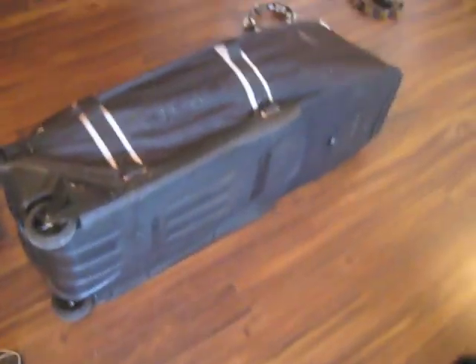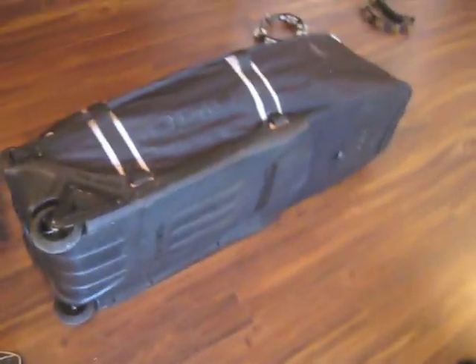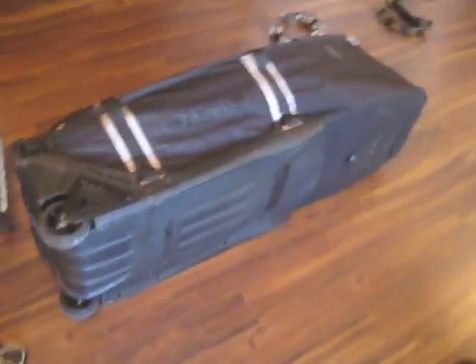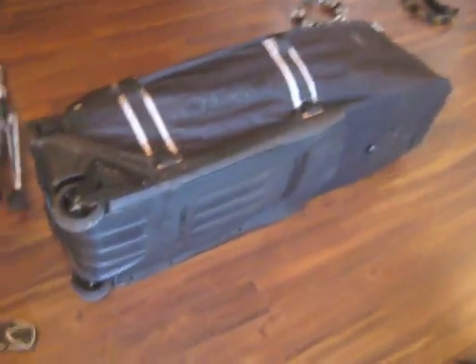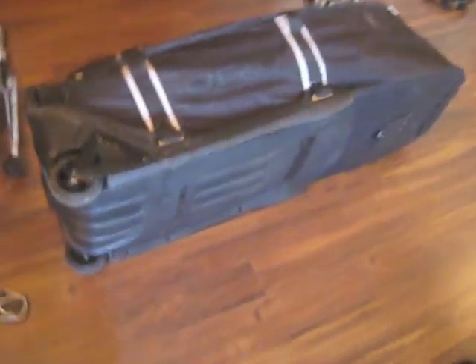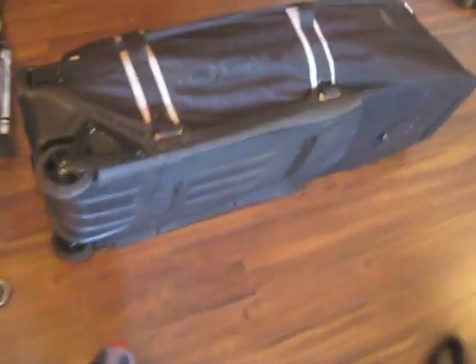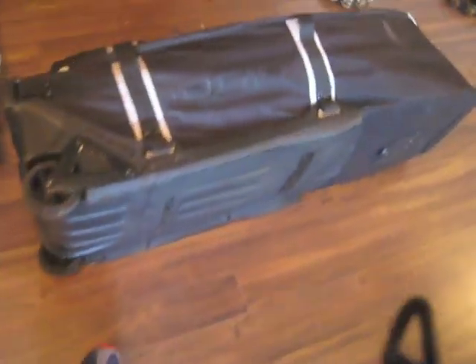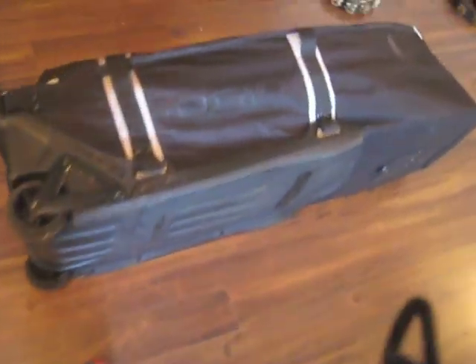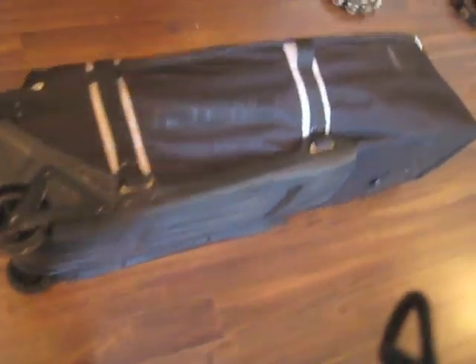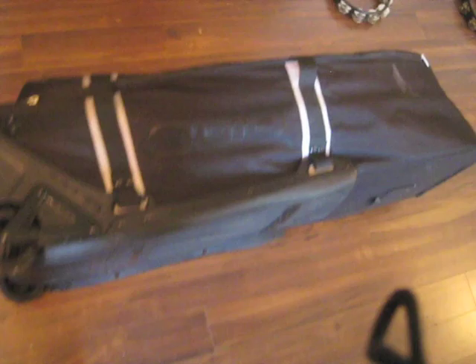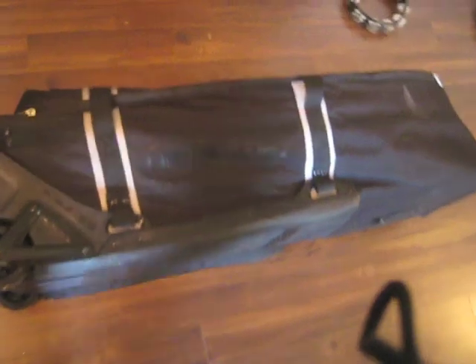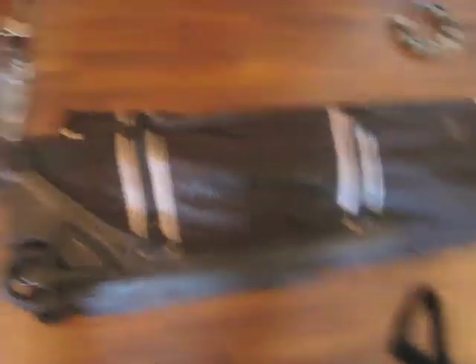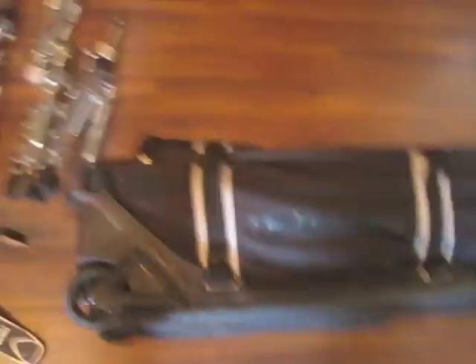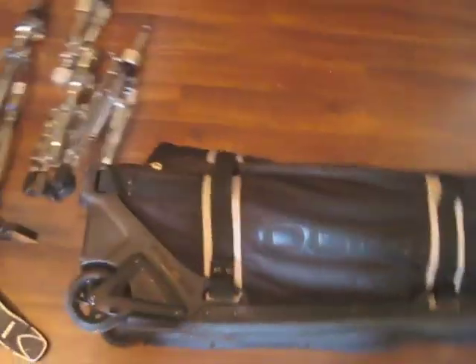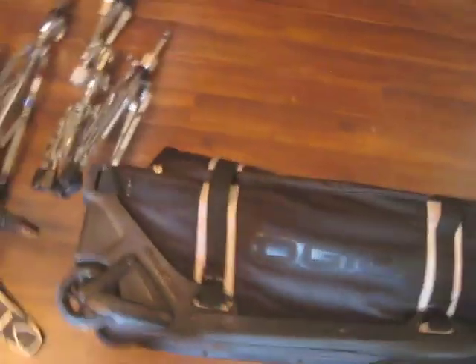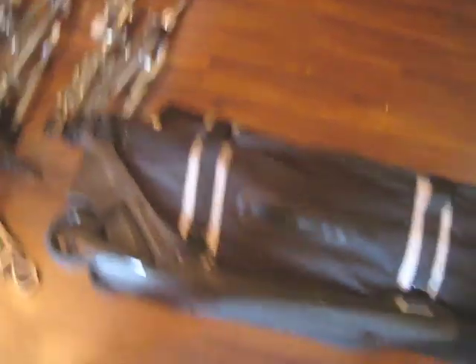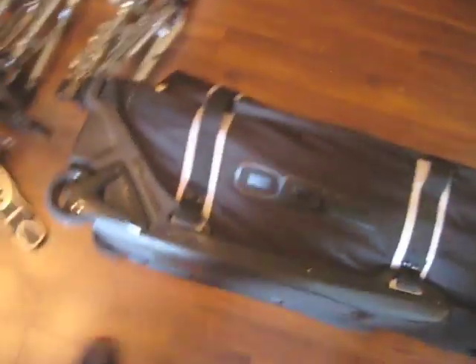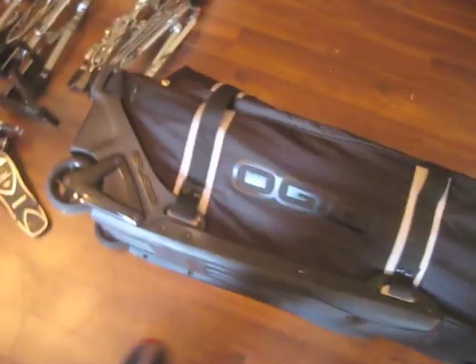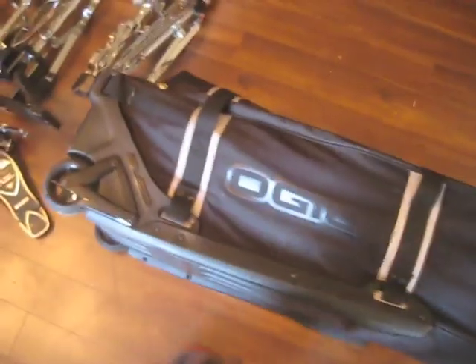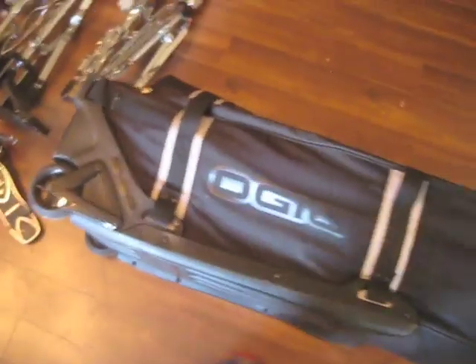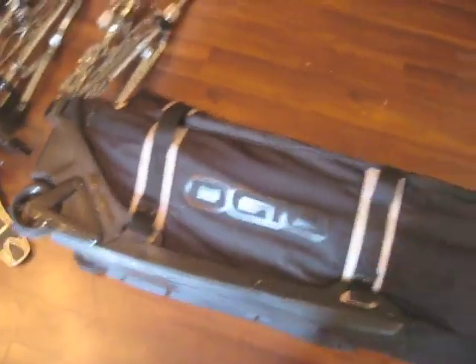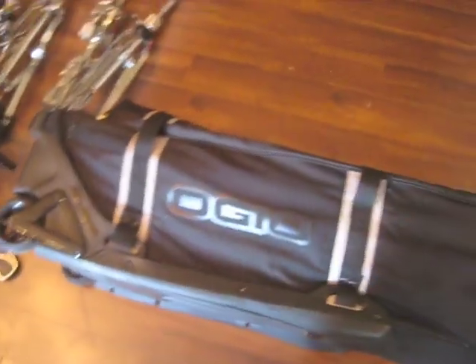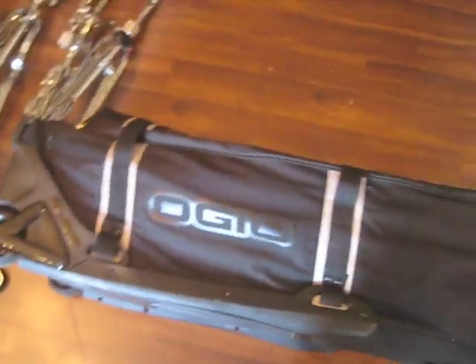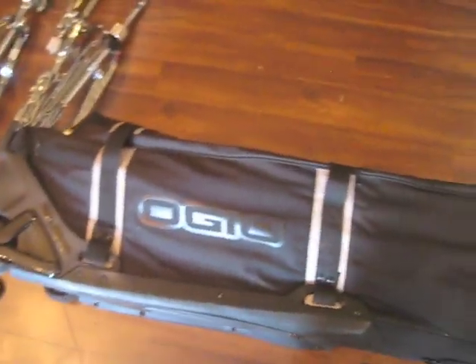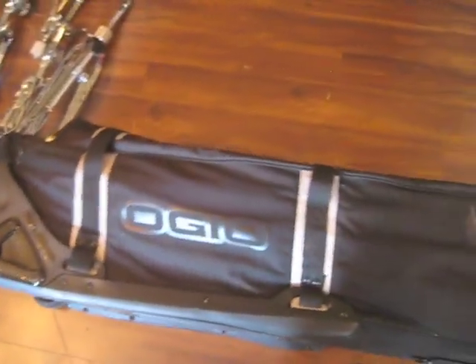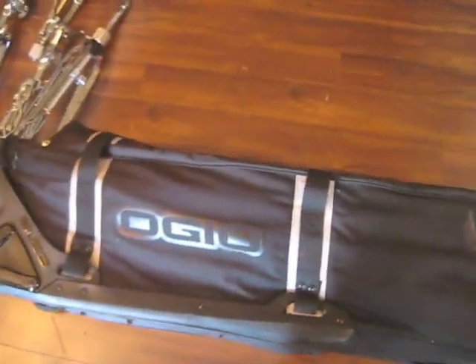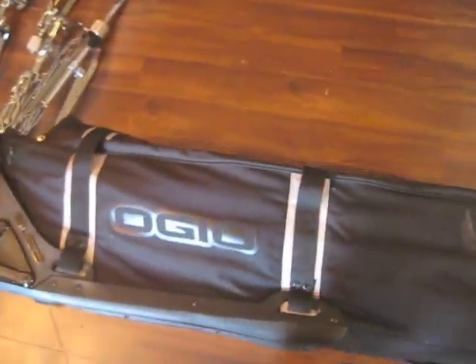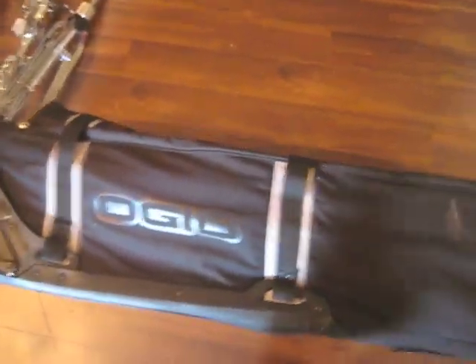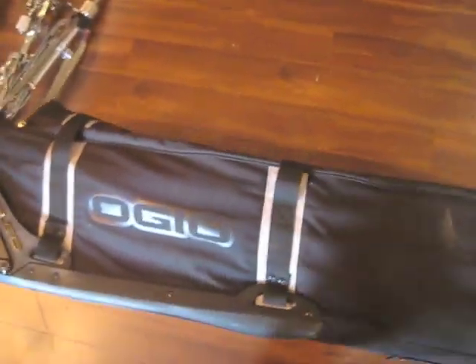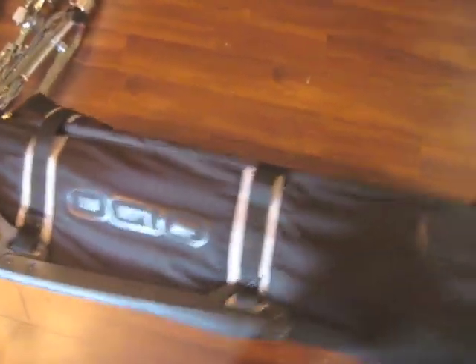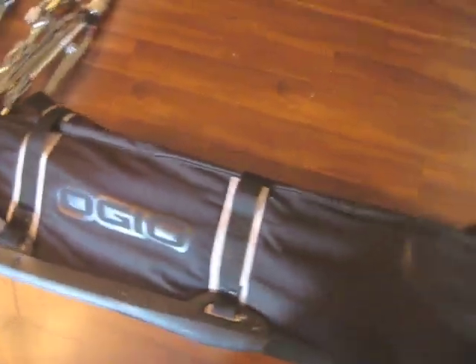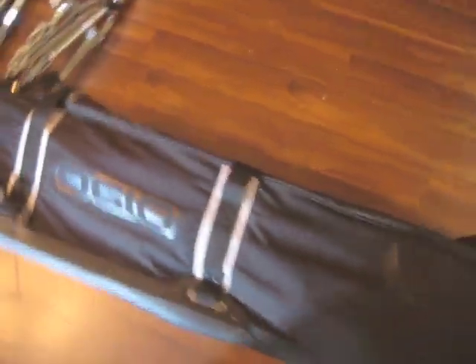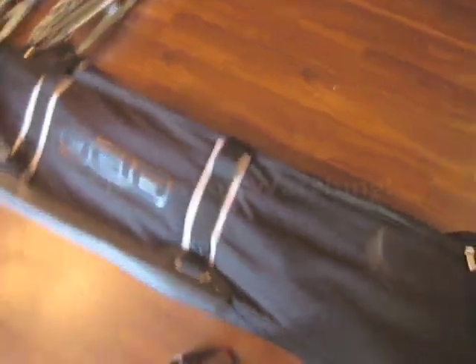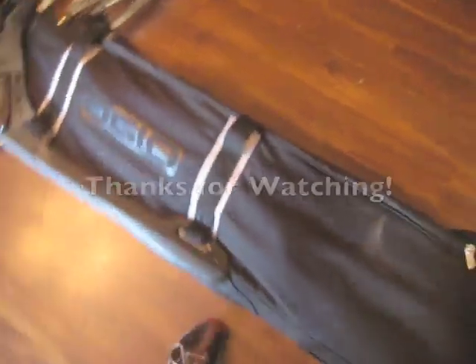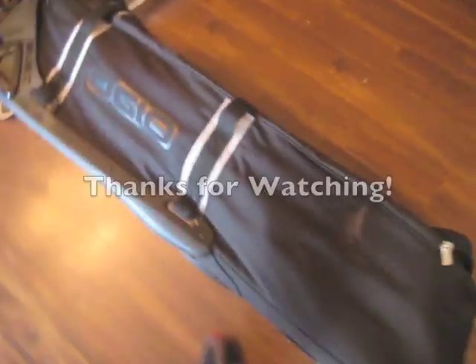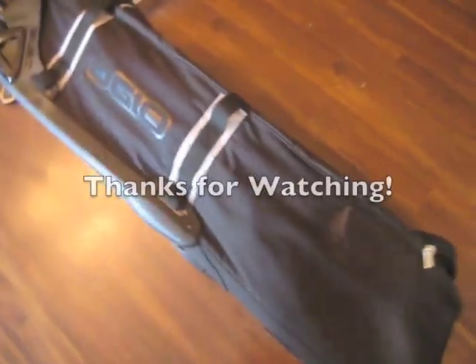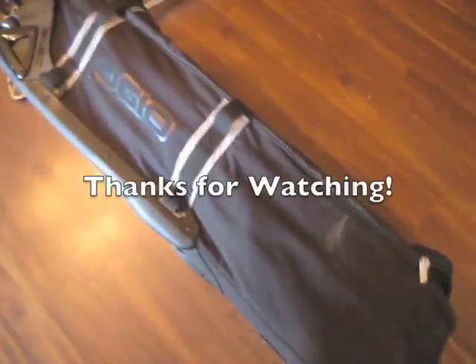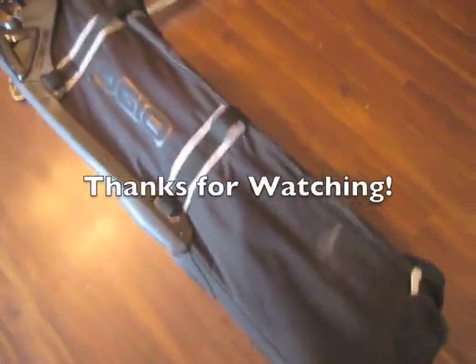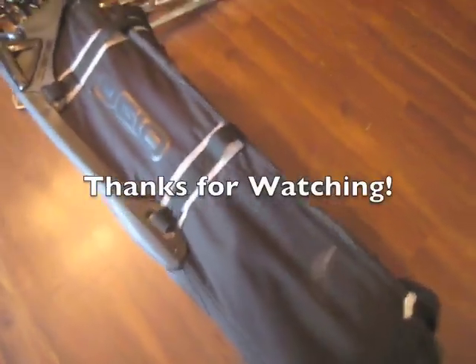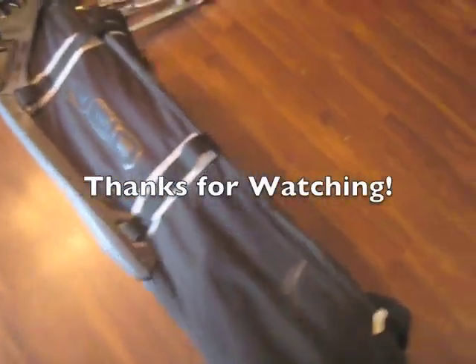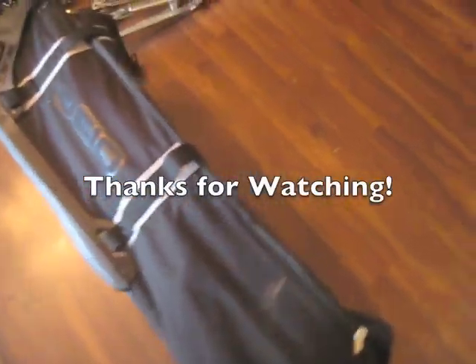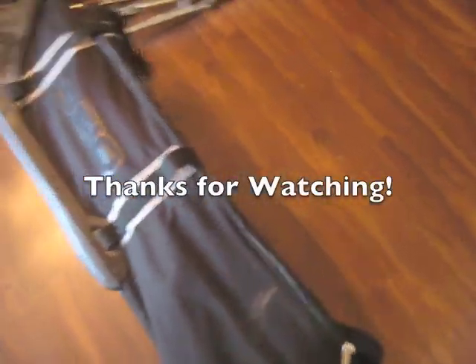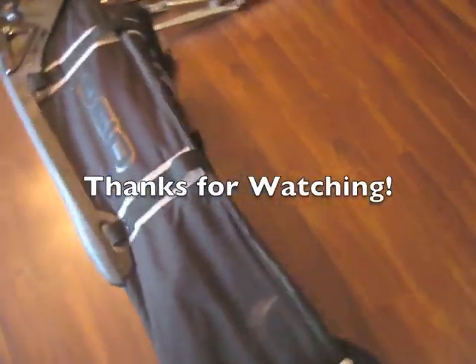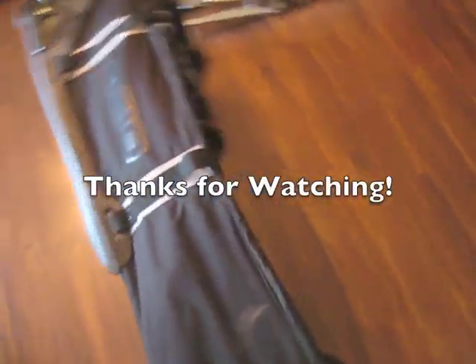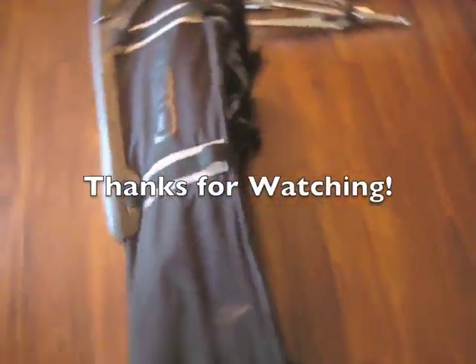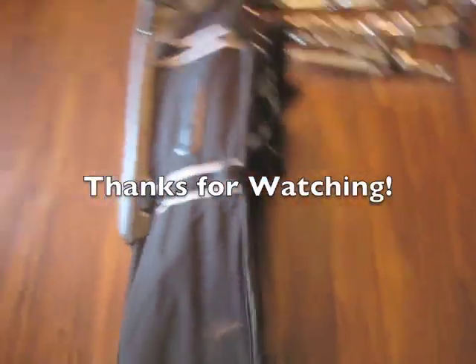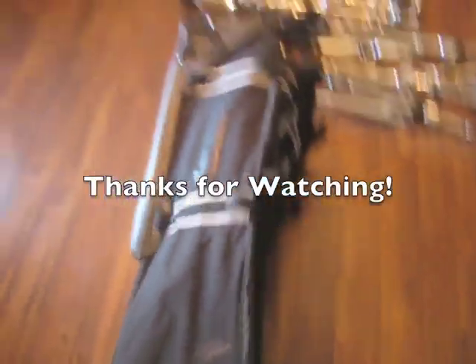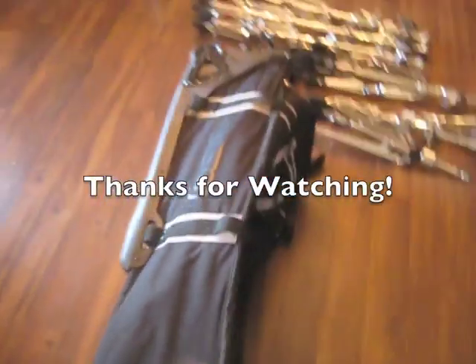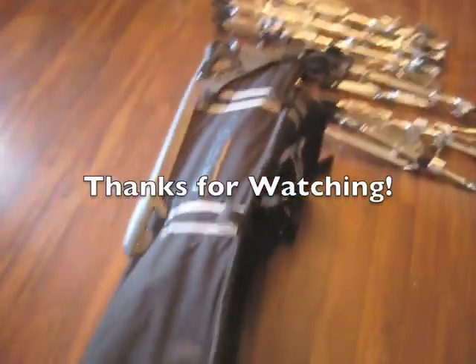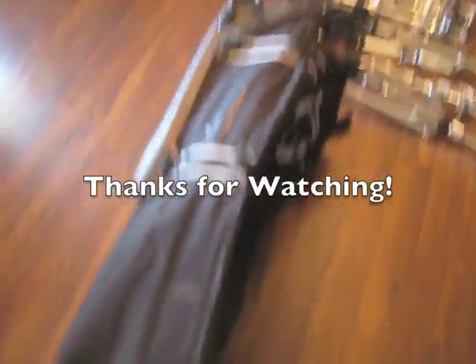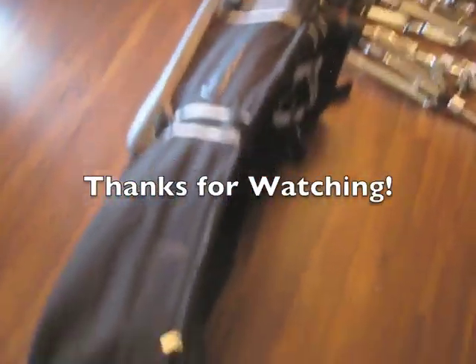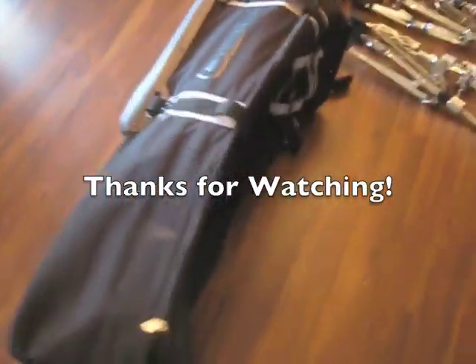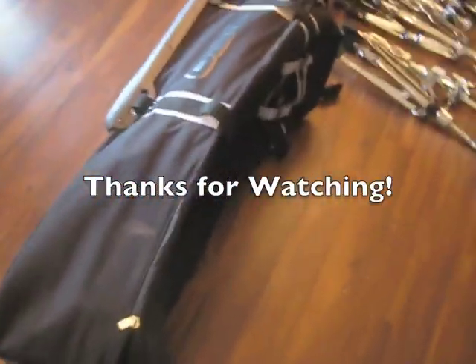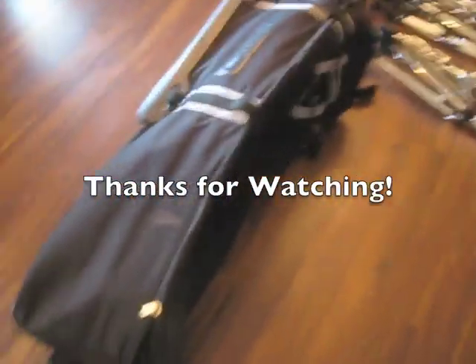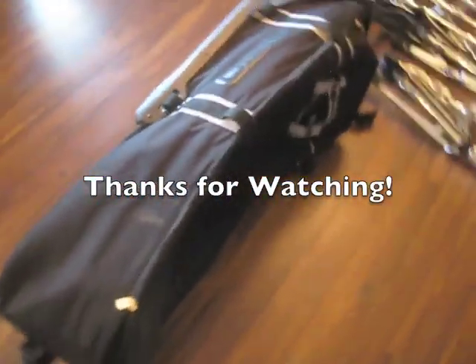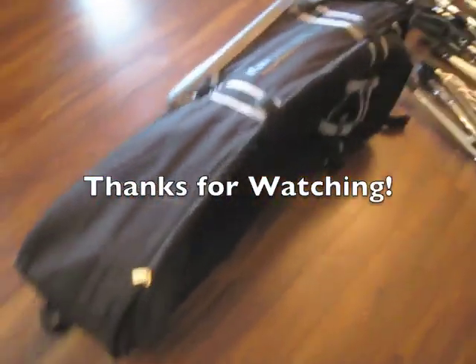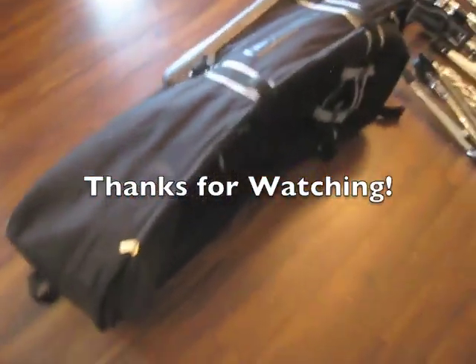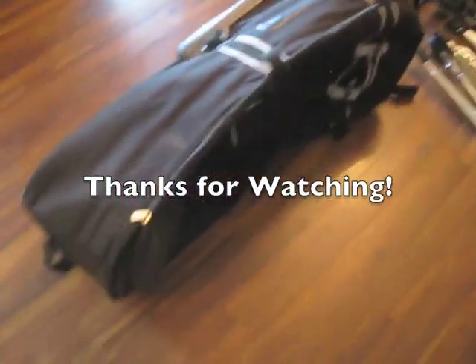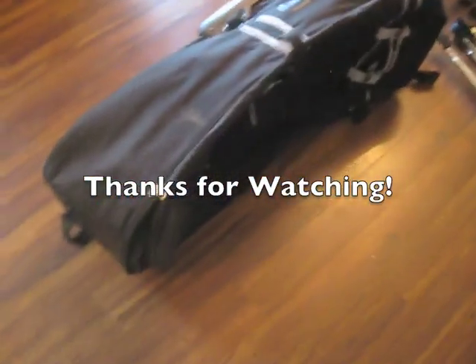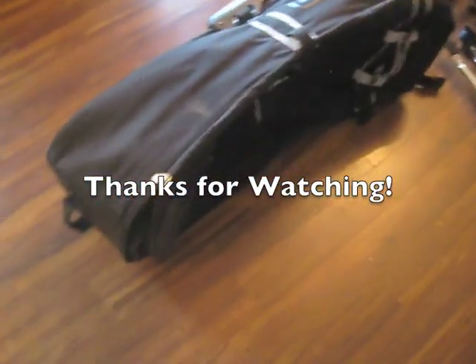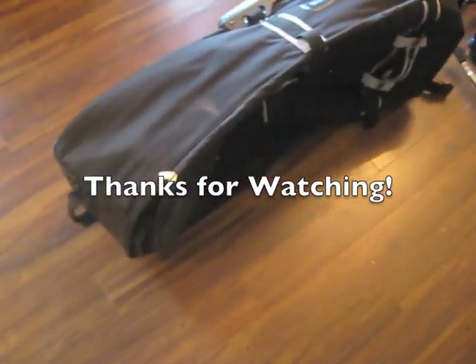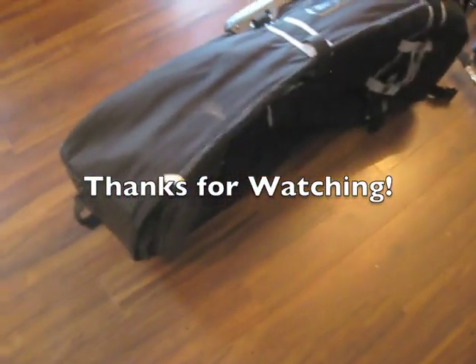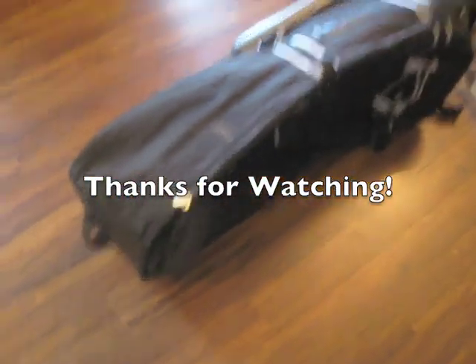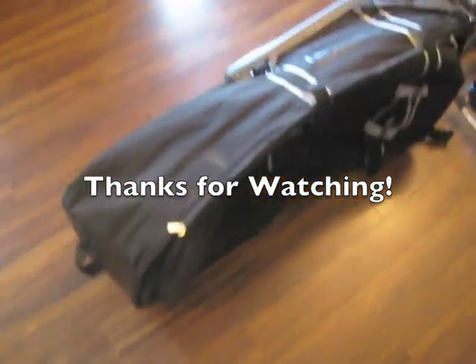Anyways, check it out — get yourself an Ogeo AHEAD Drum Hardware Bag.